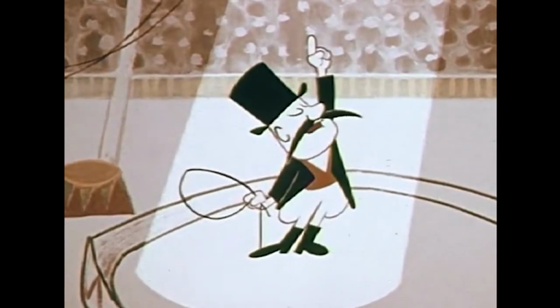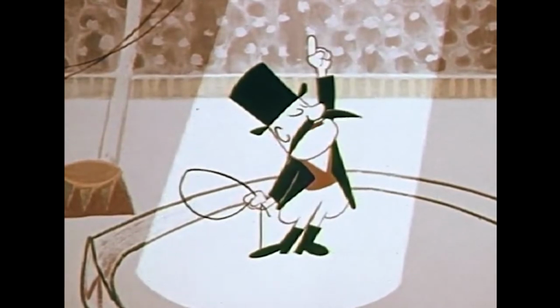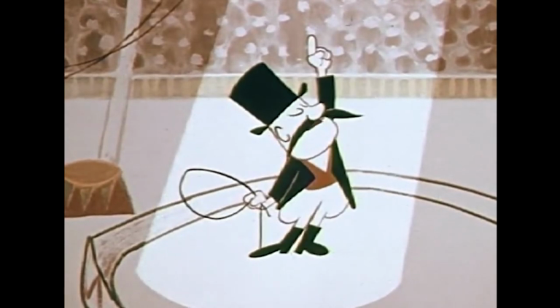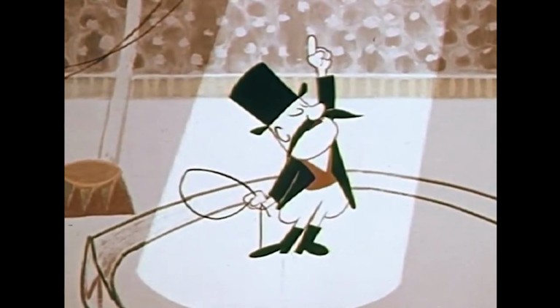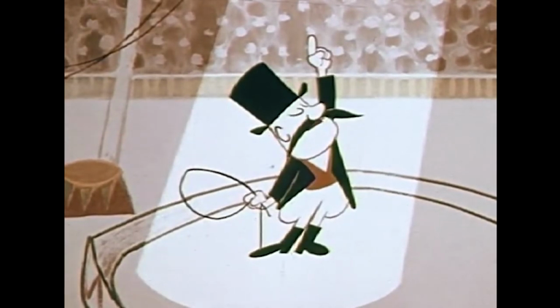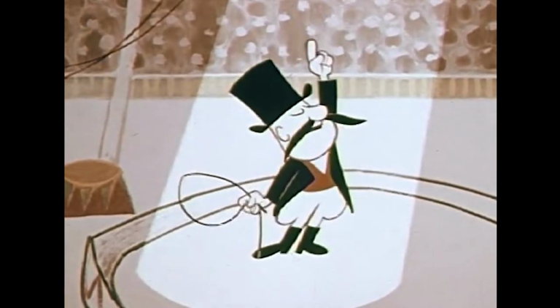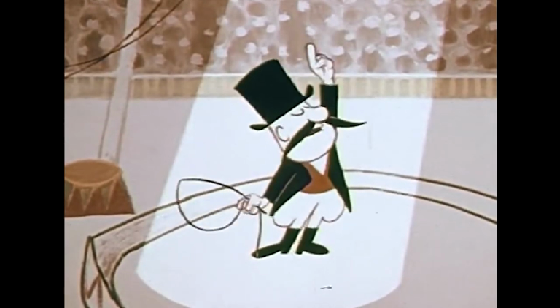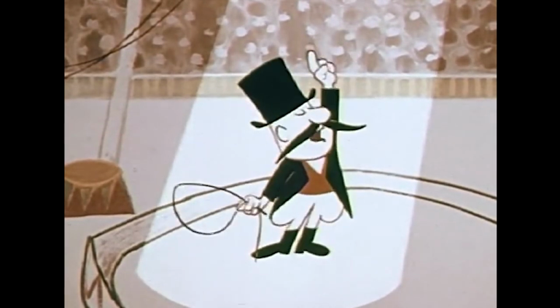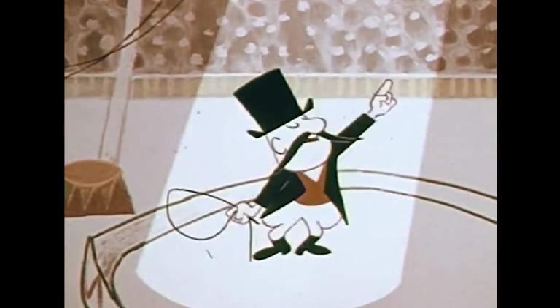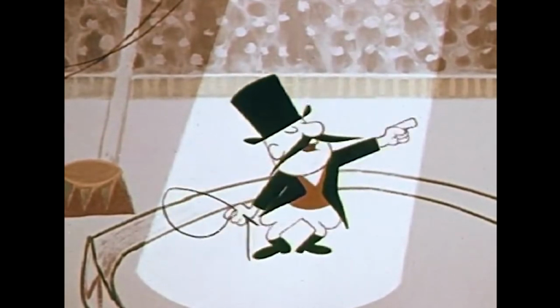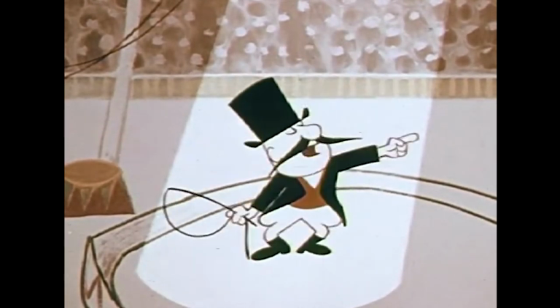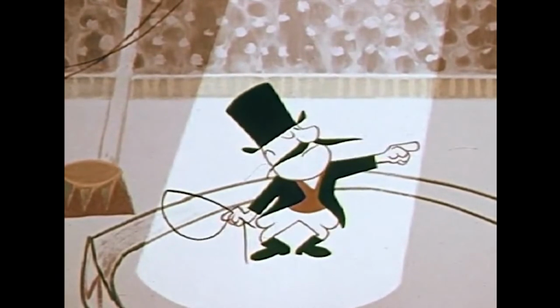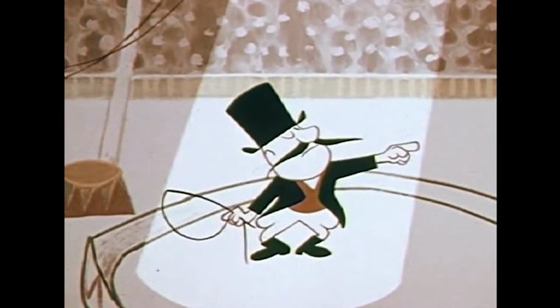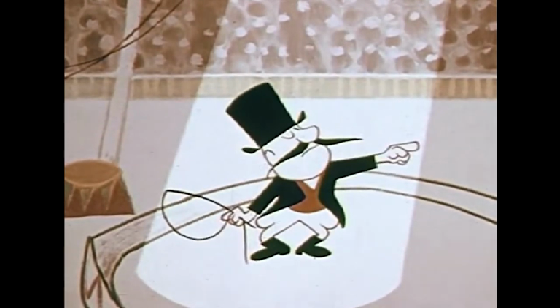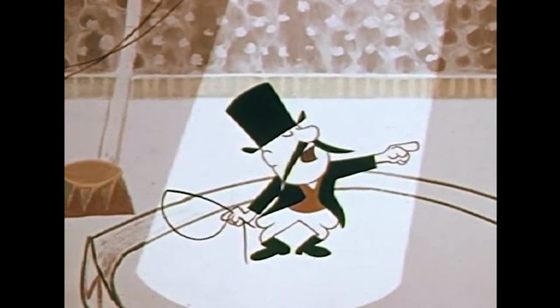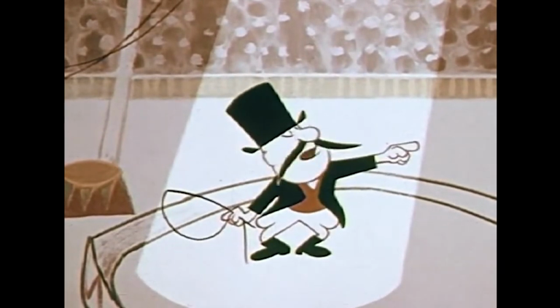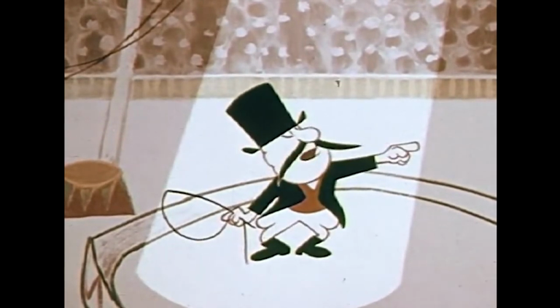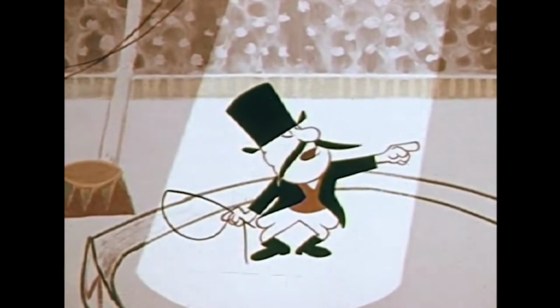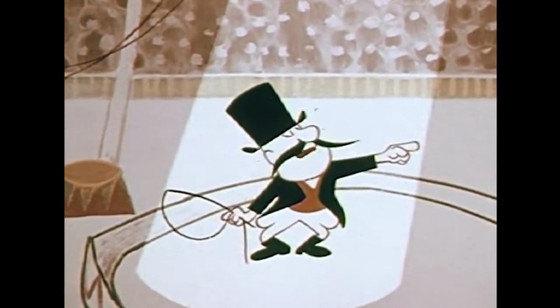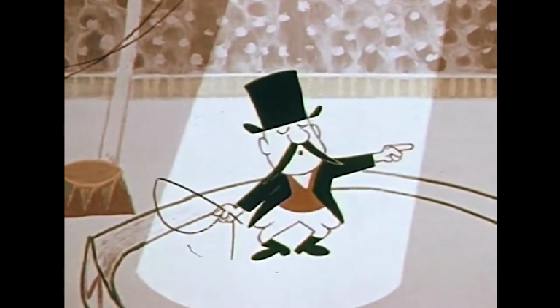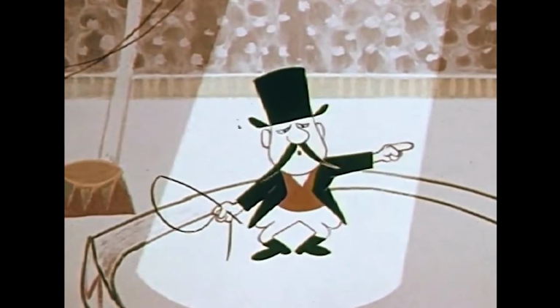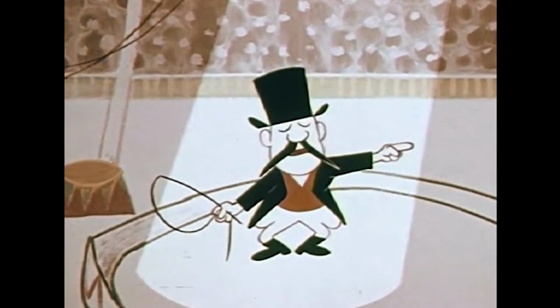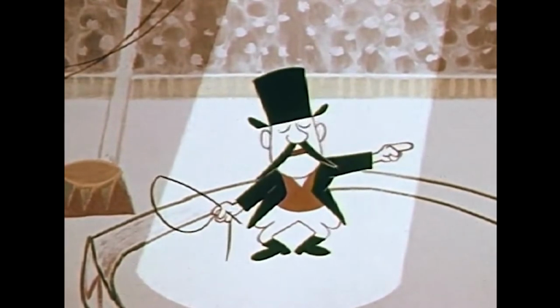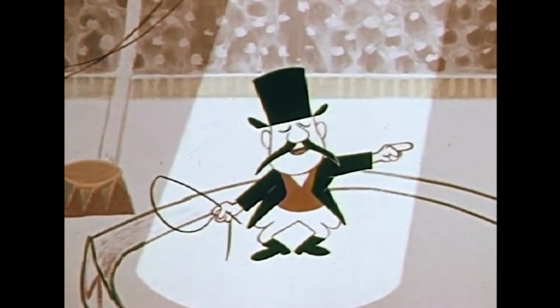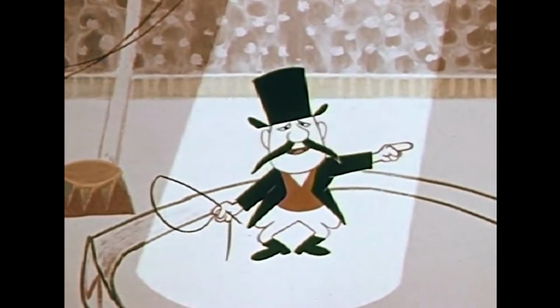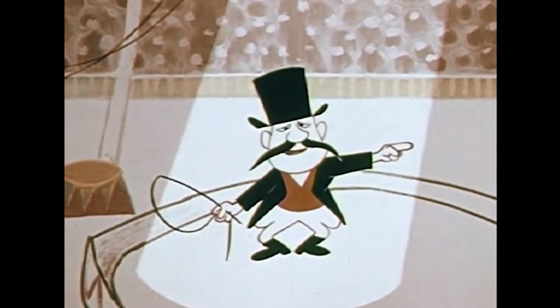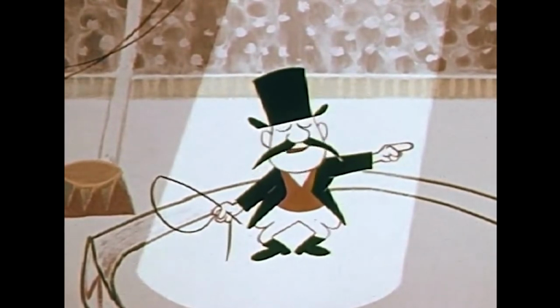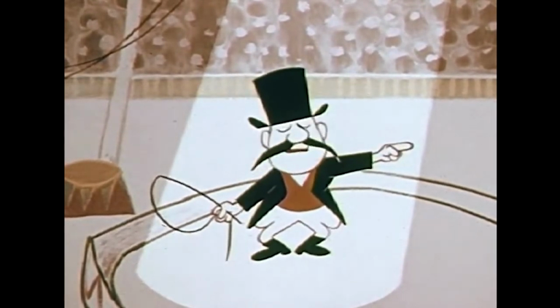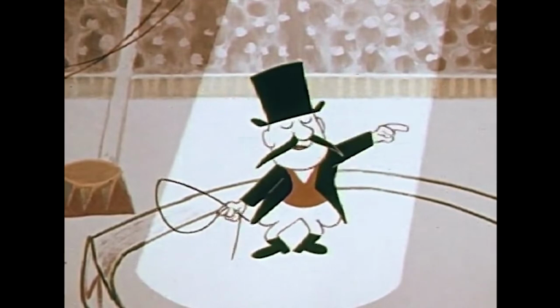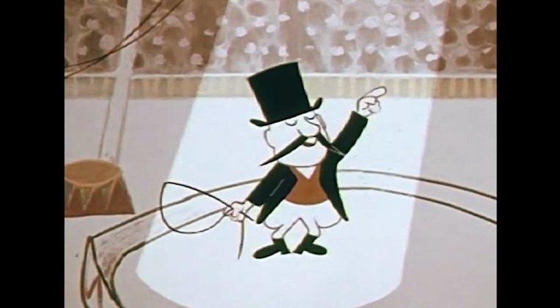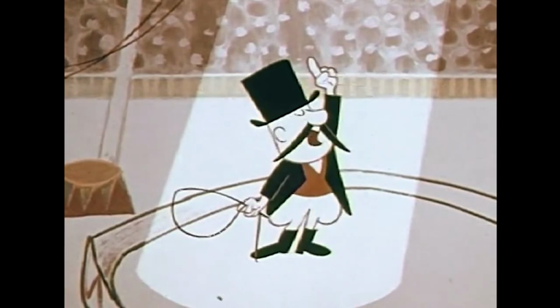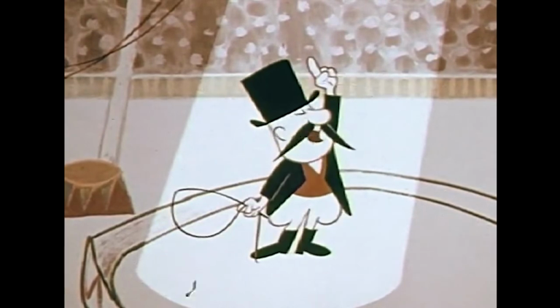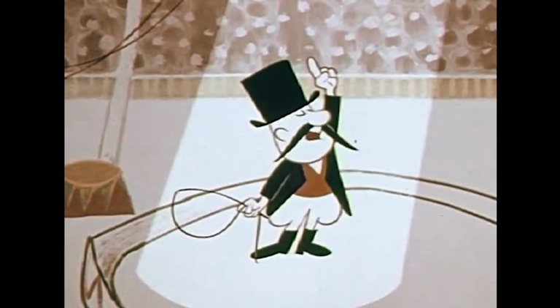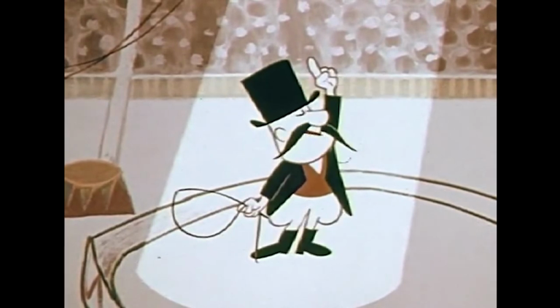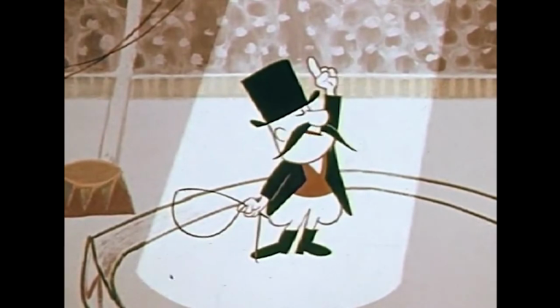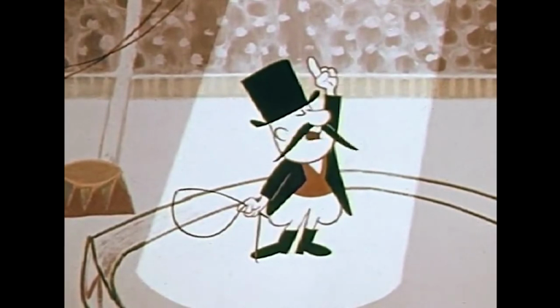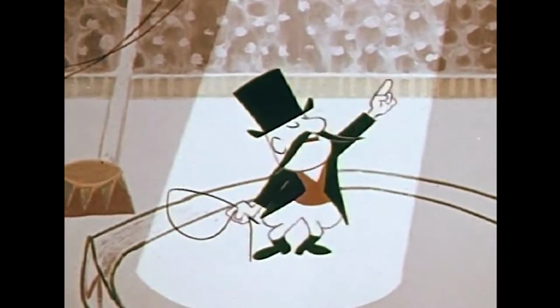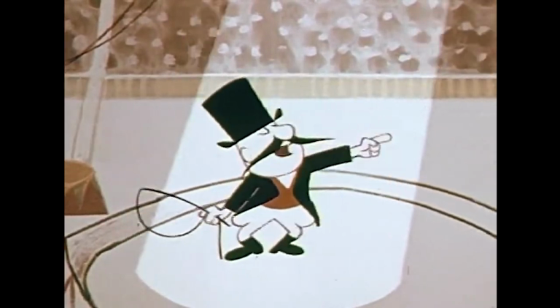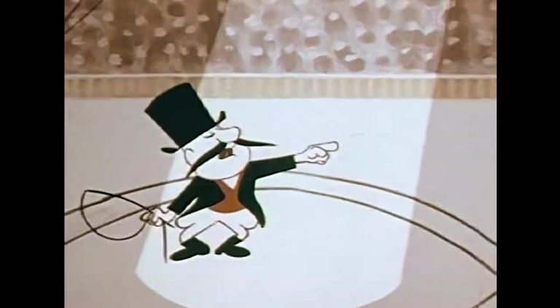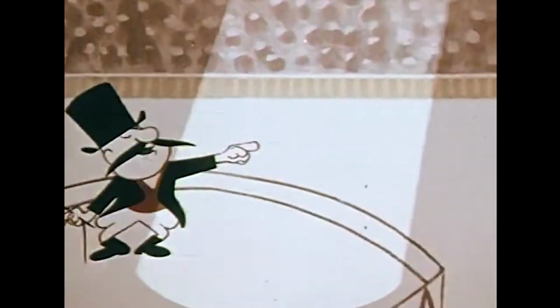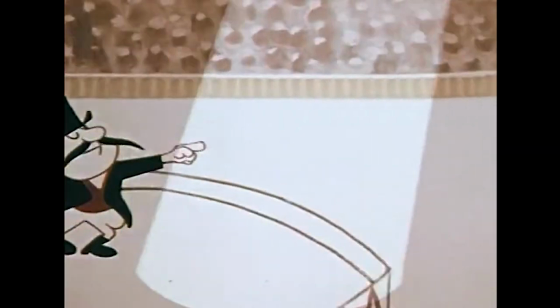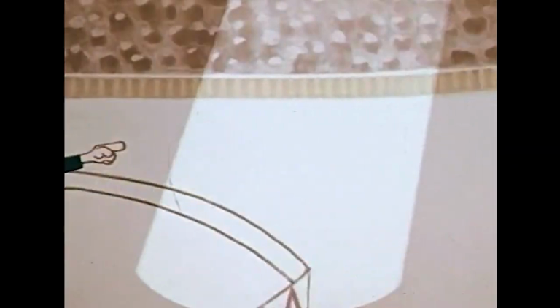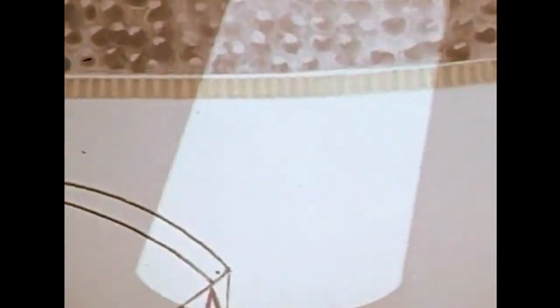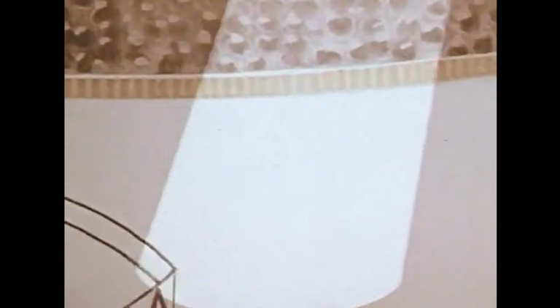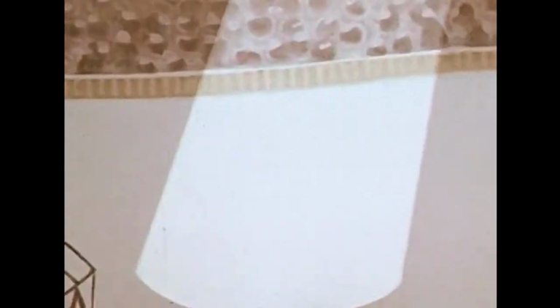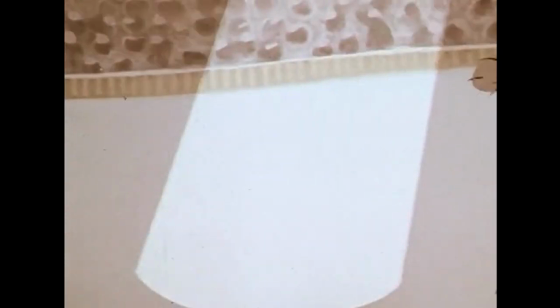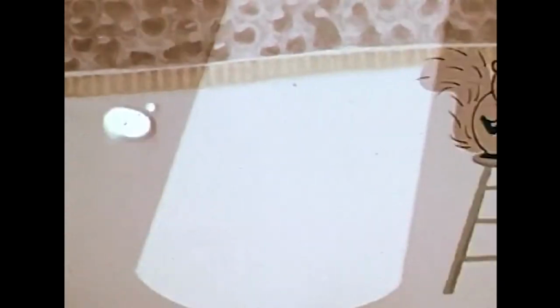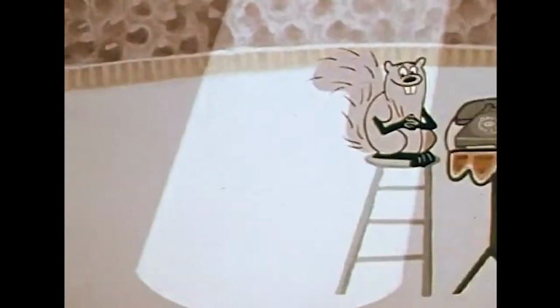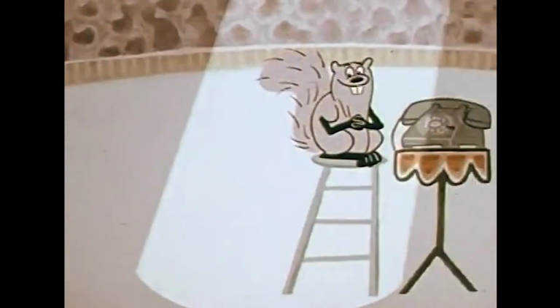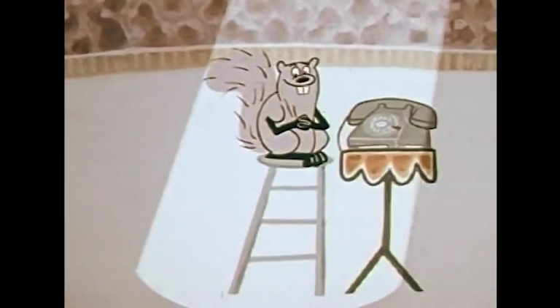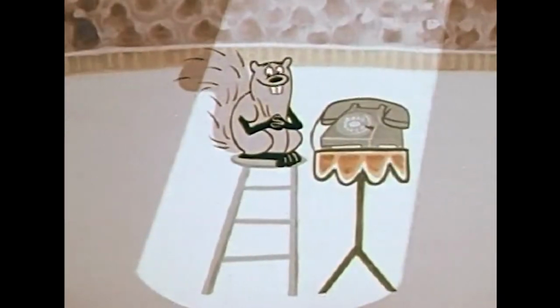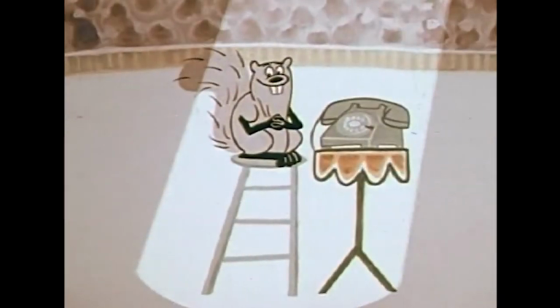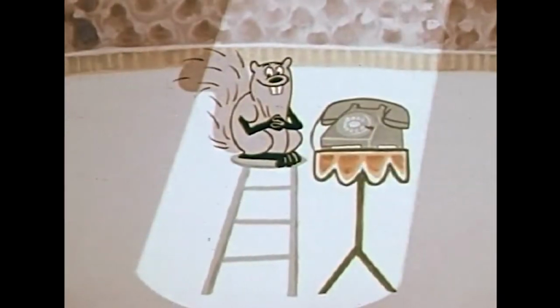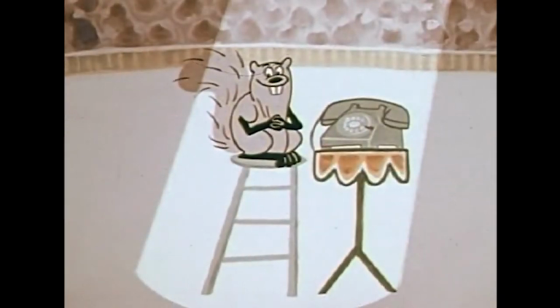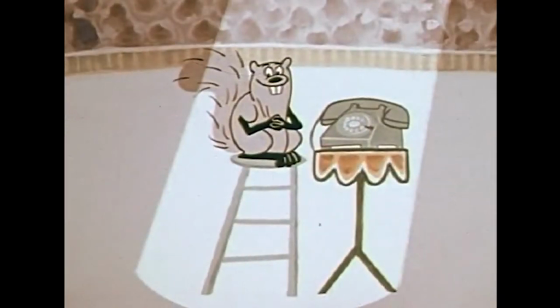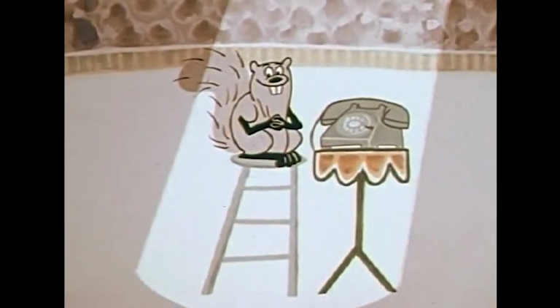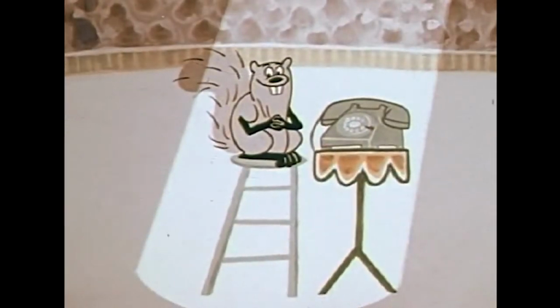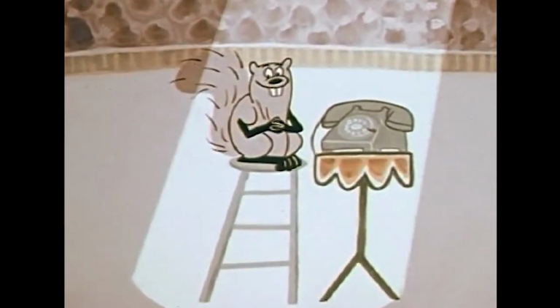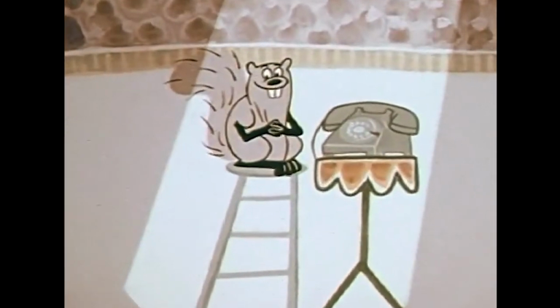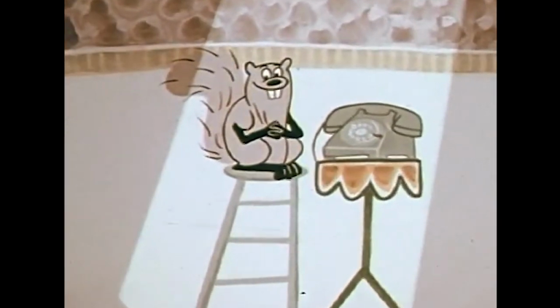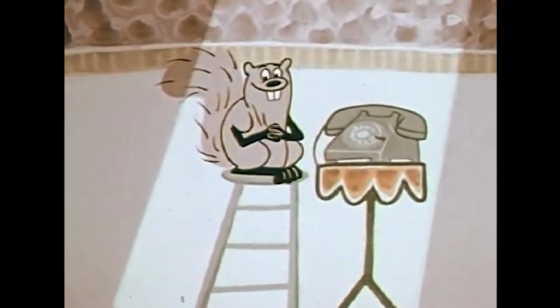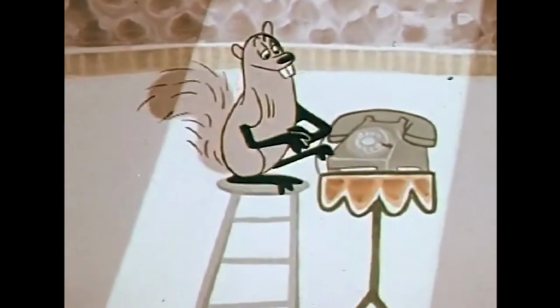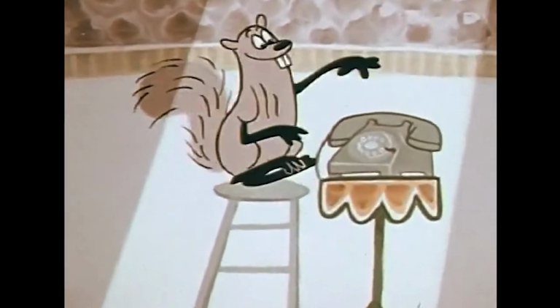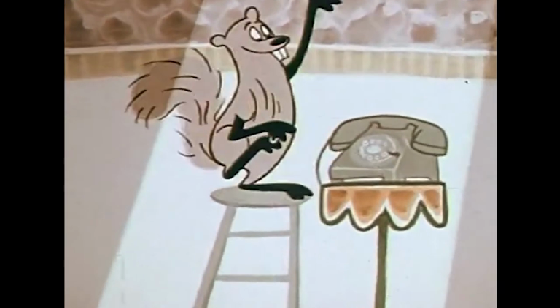Presenting the Impatient Squirrel and the Sleepy Bear. Watch, Jimmy.